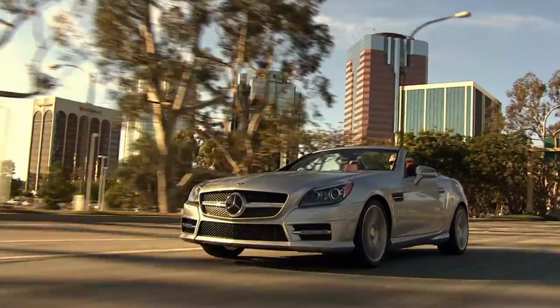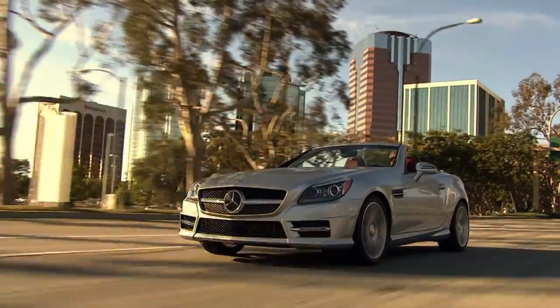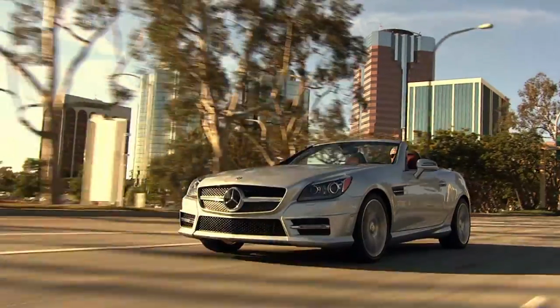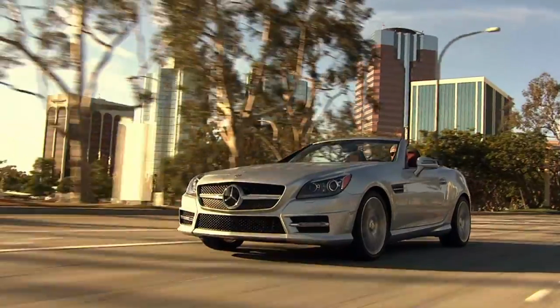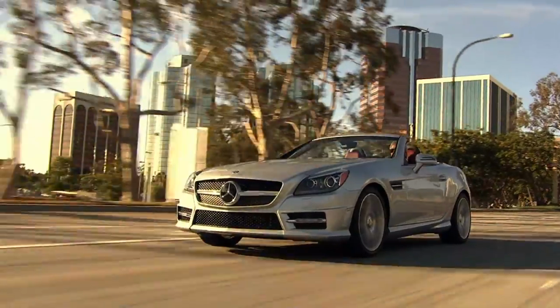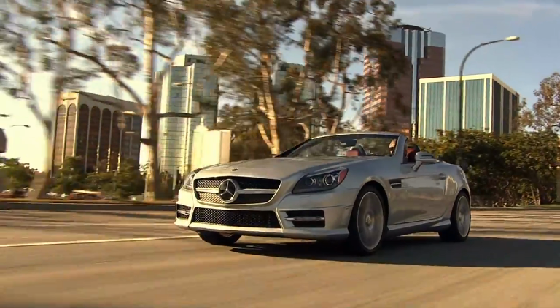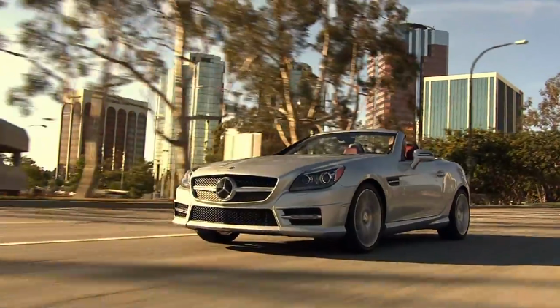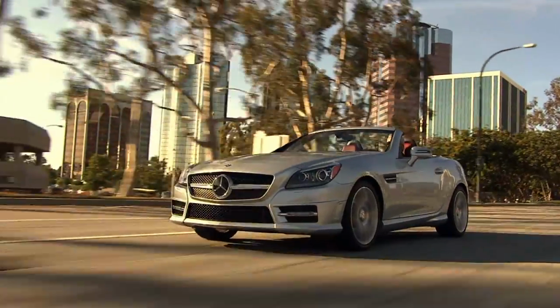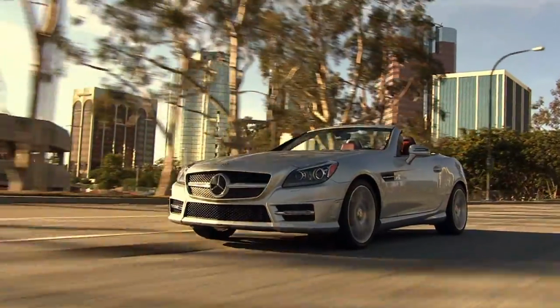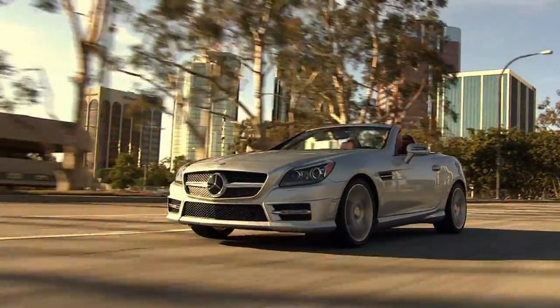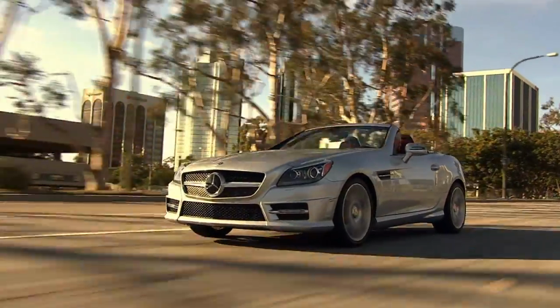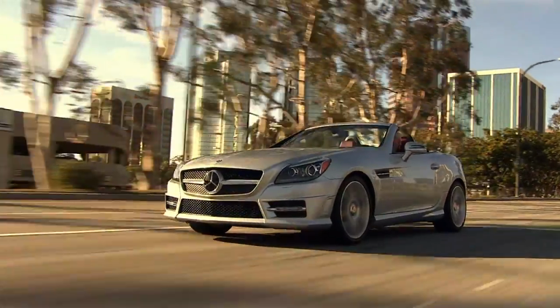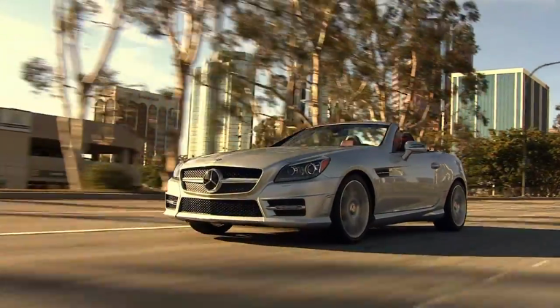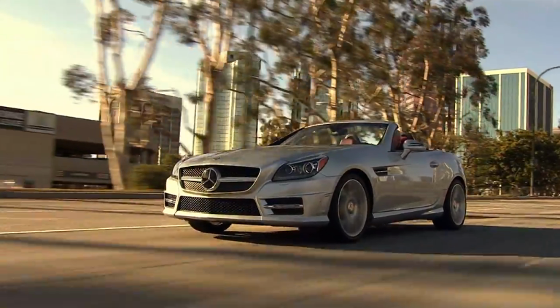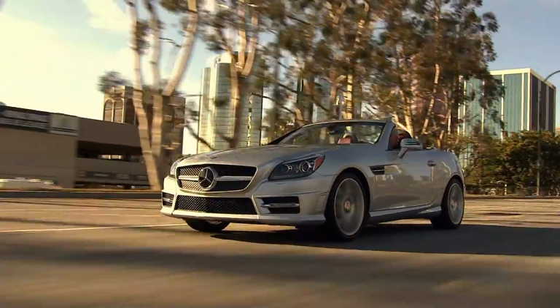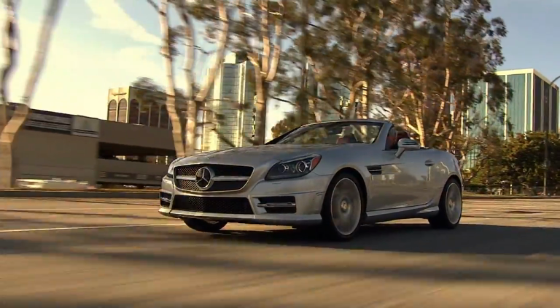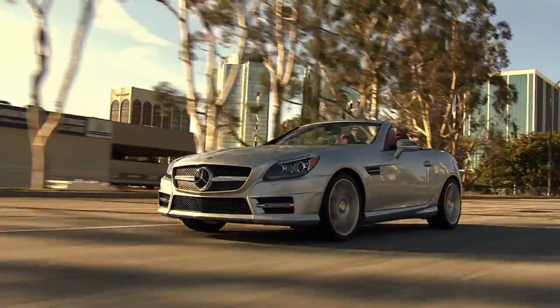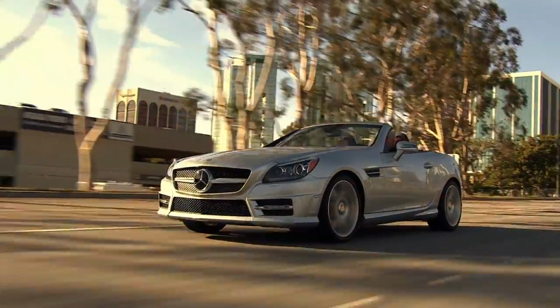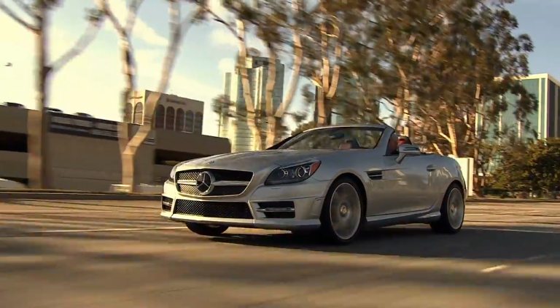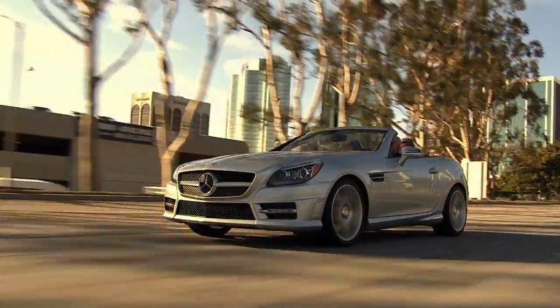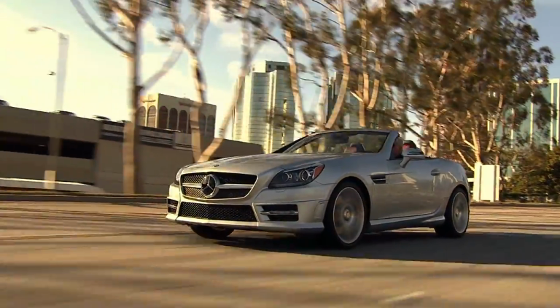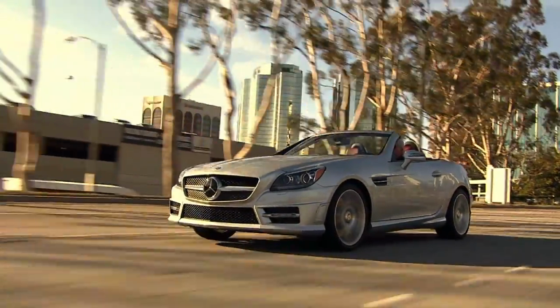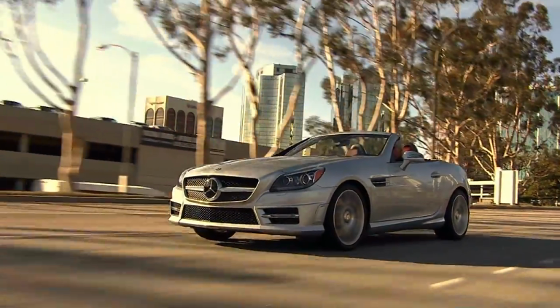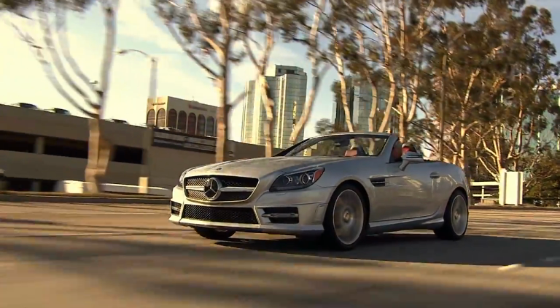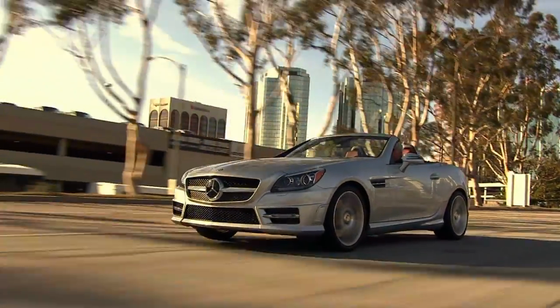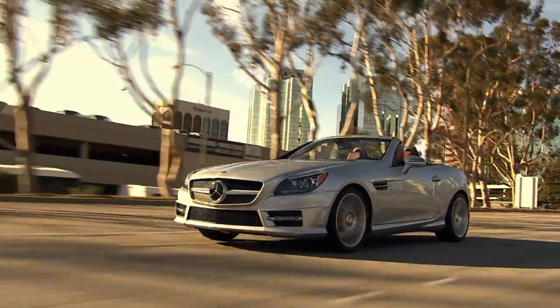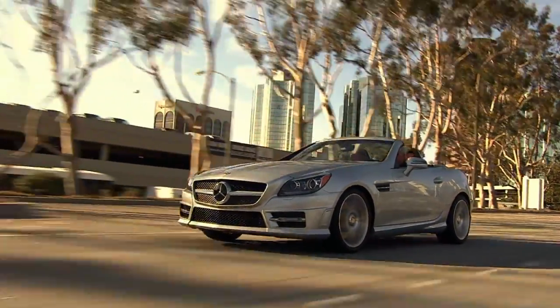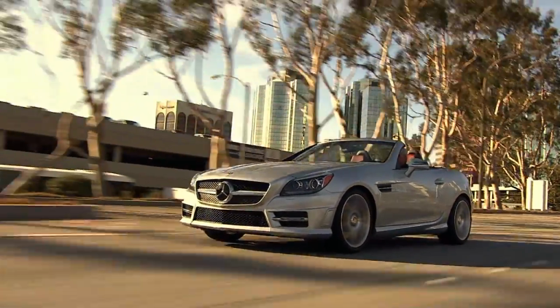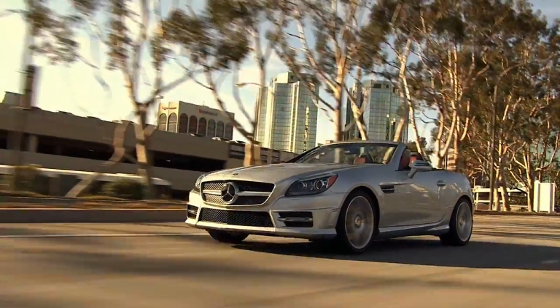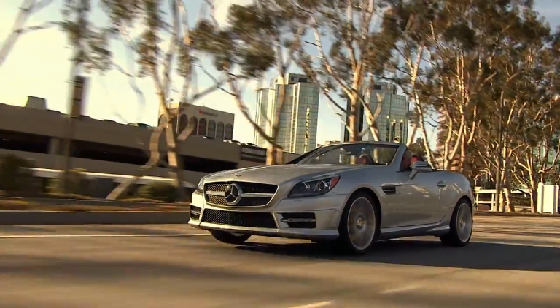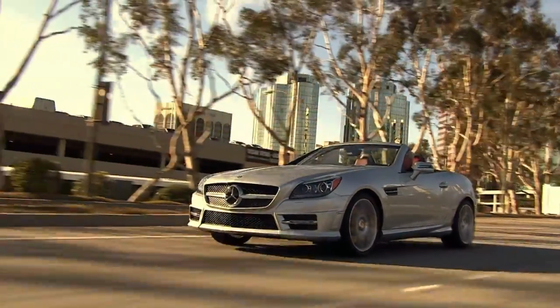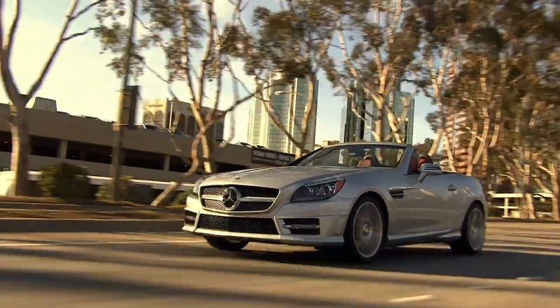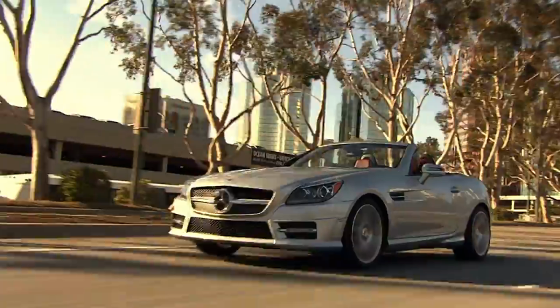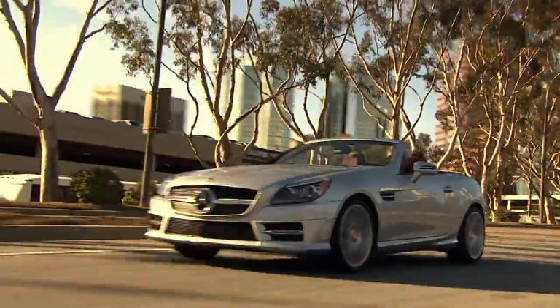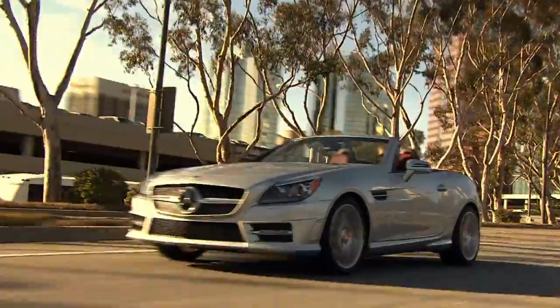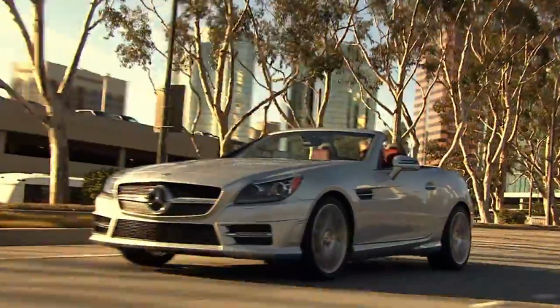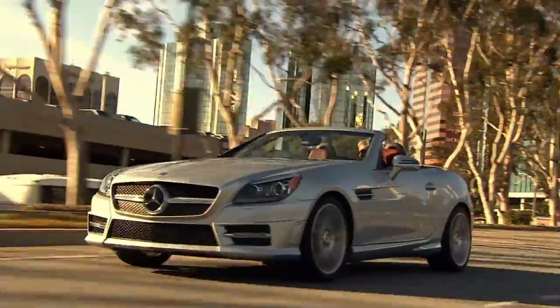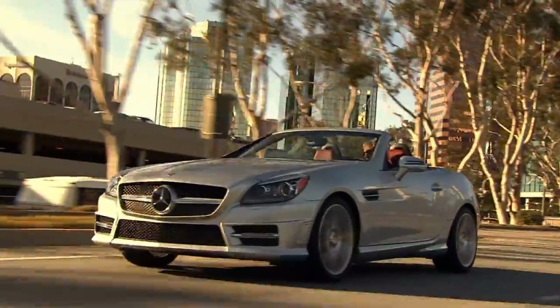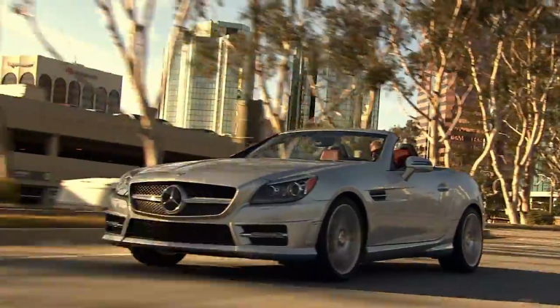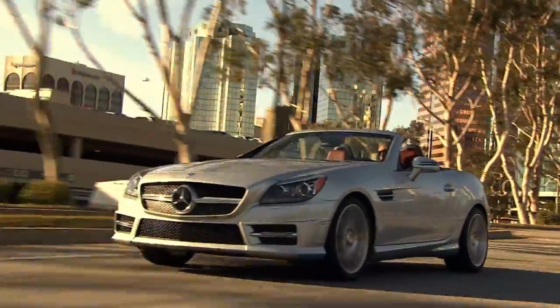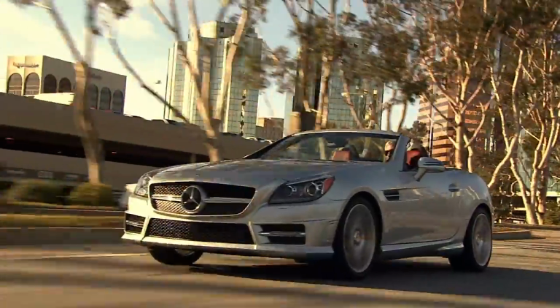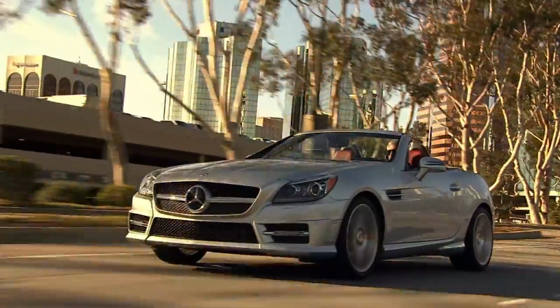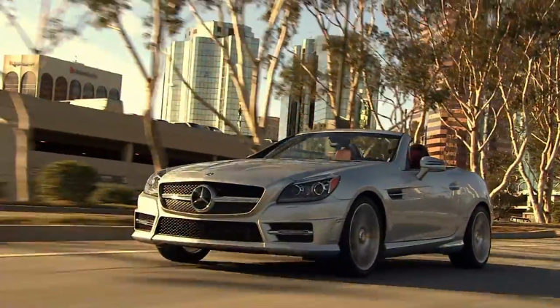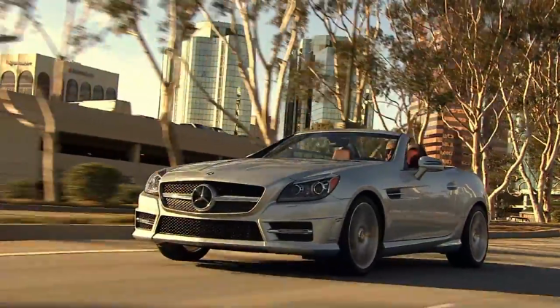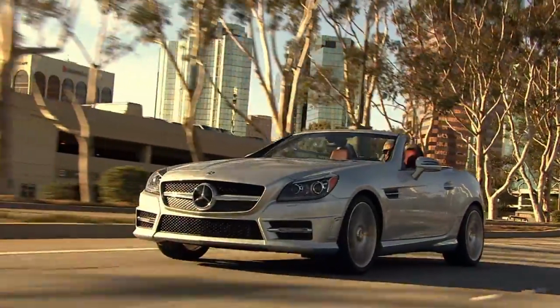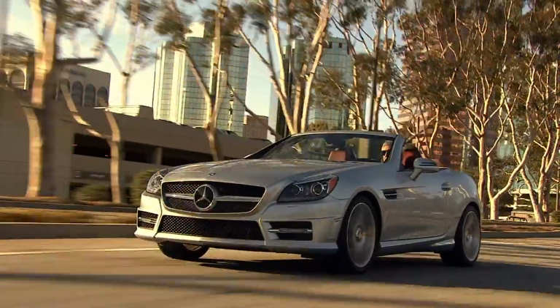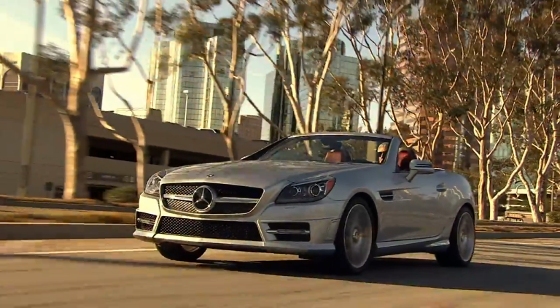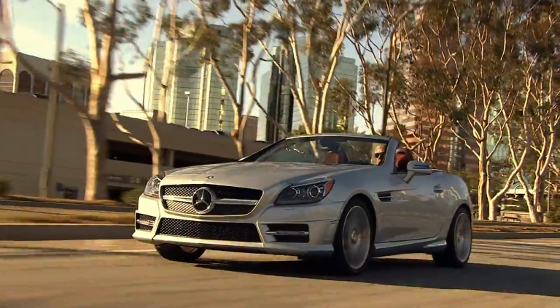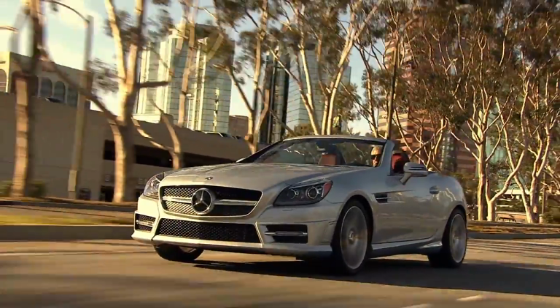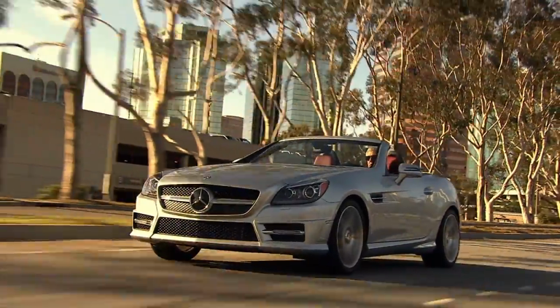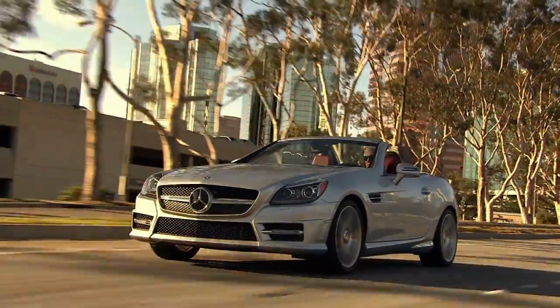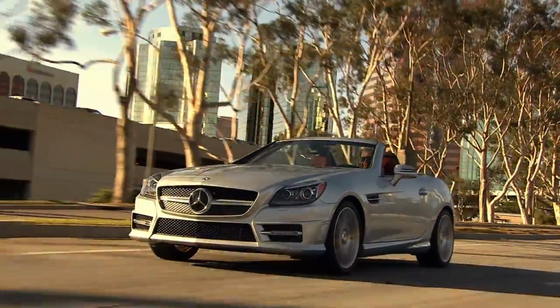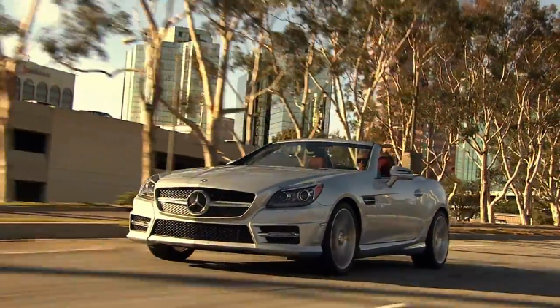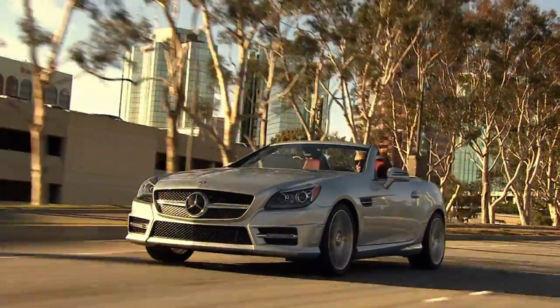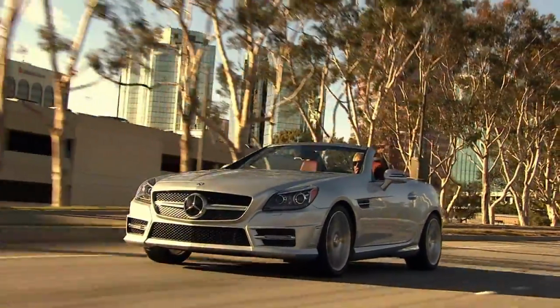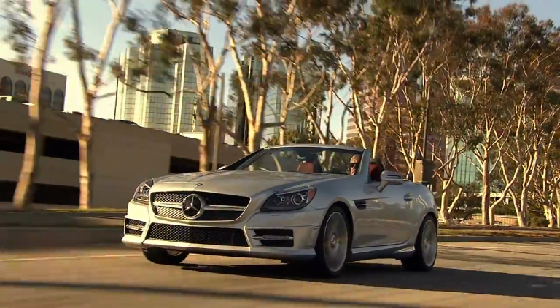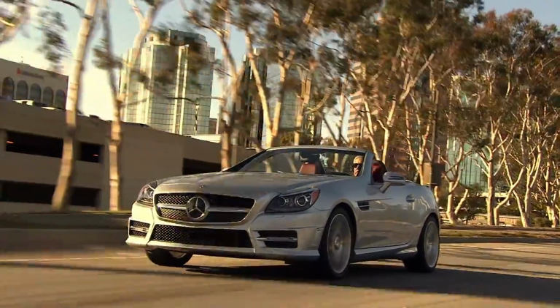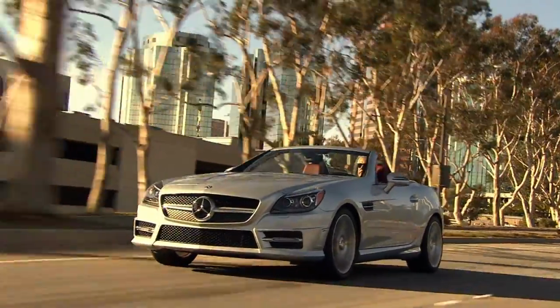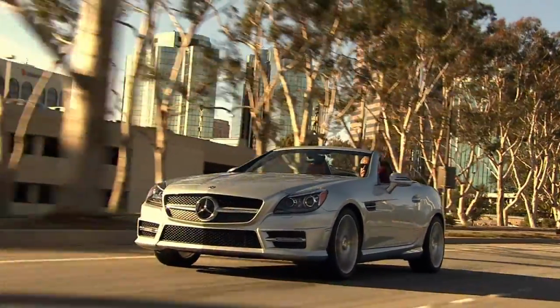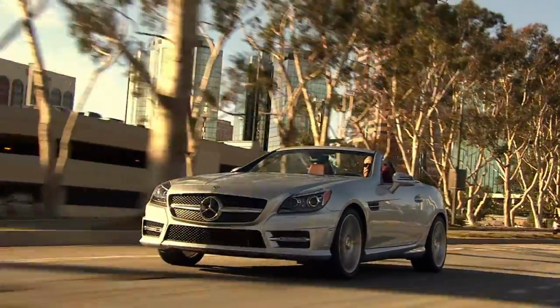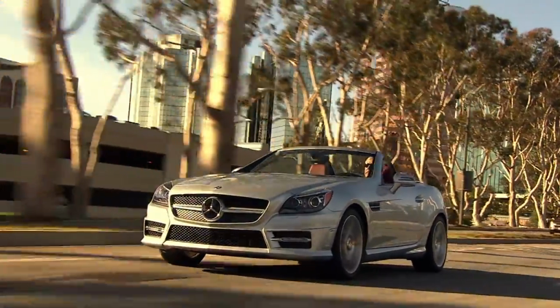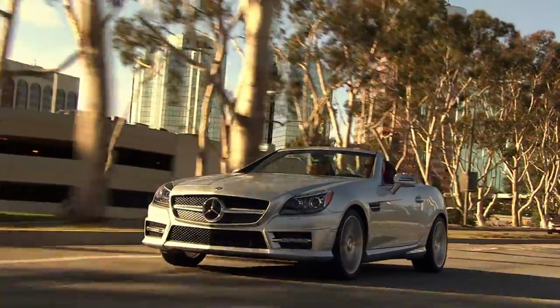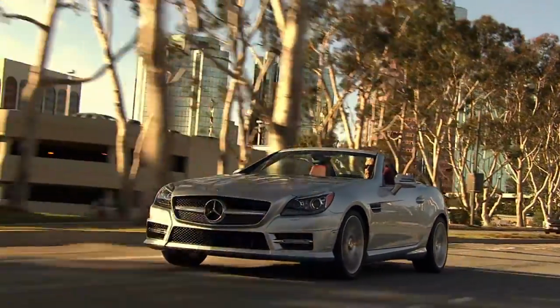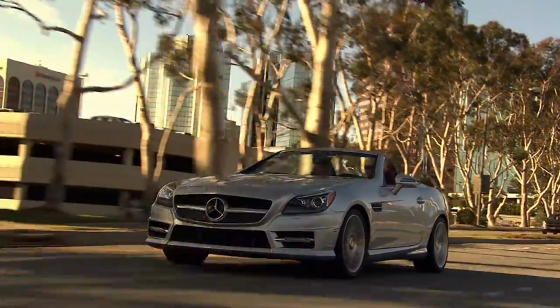Wind noise is minimized by things like the mirrors, and the shaping and sealing of the windshield pillars, as well as the overall body design.